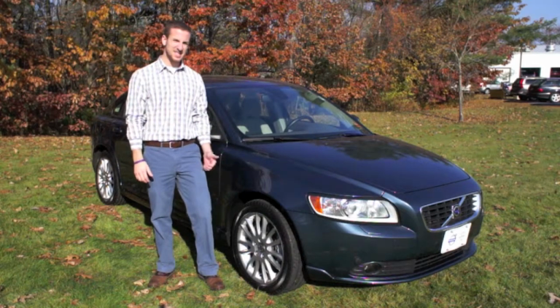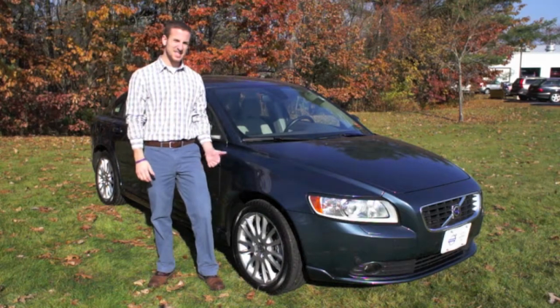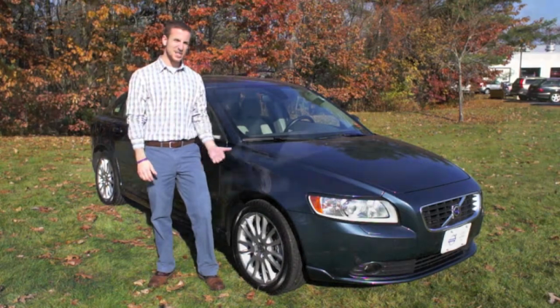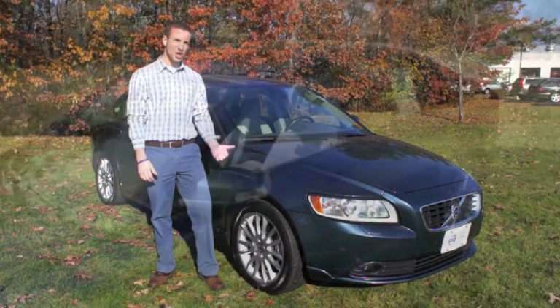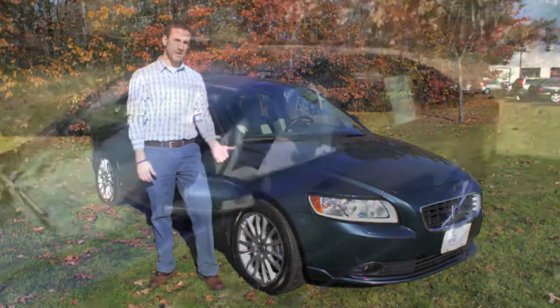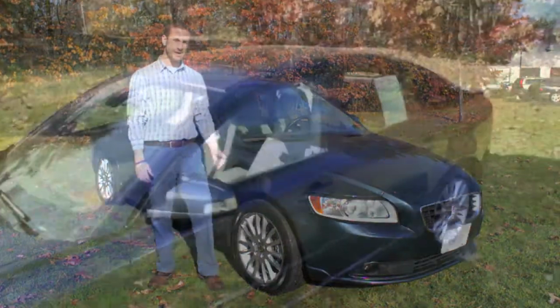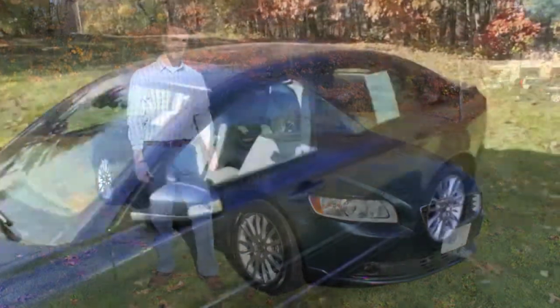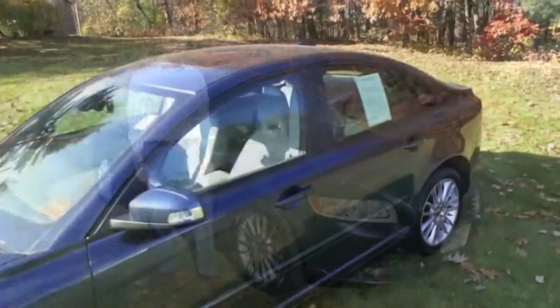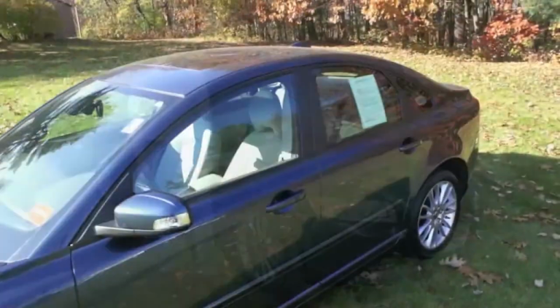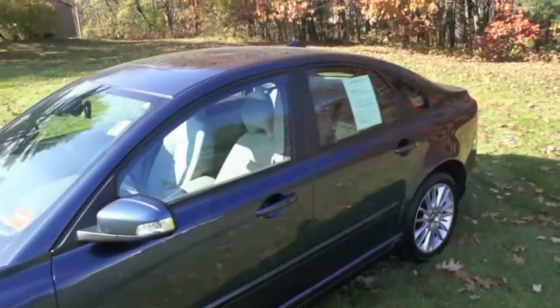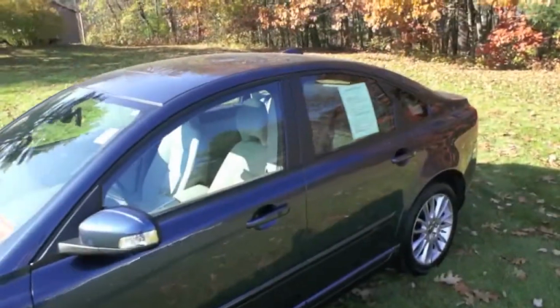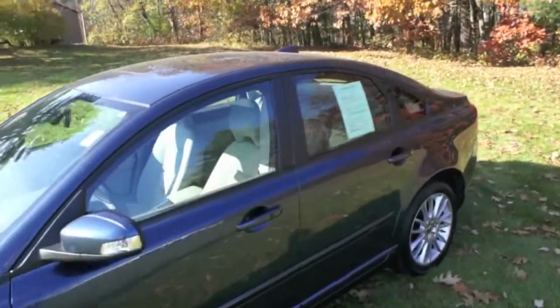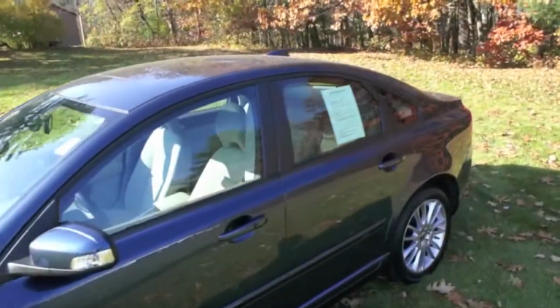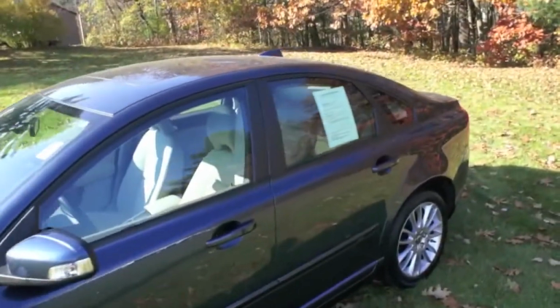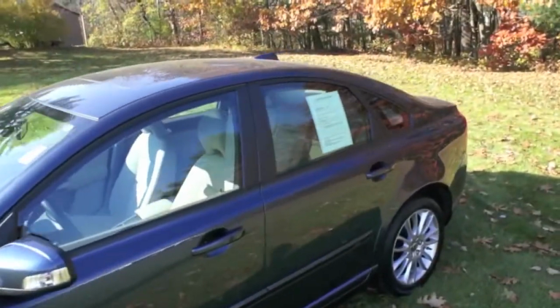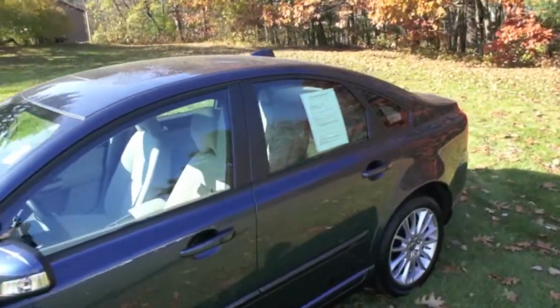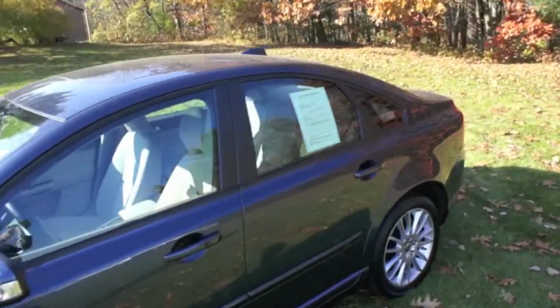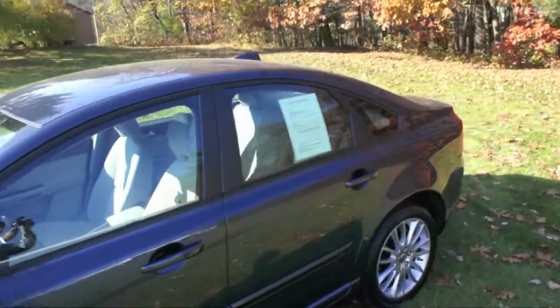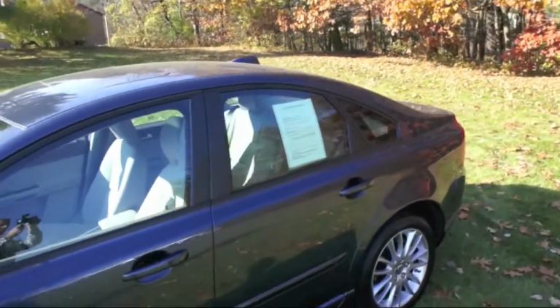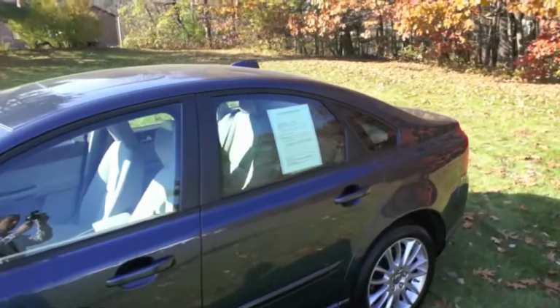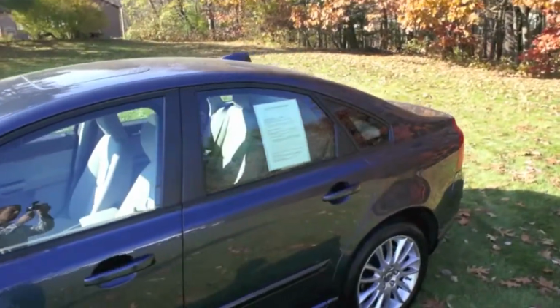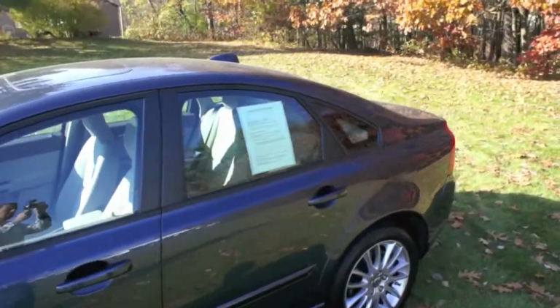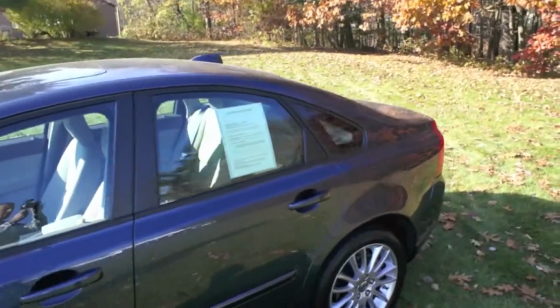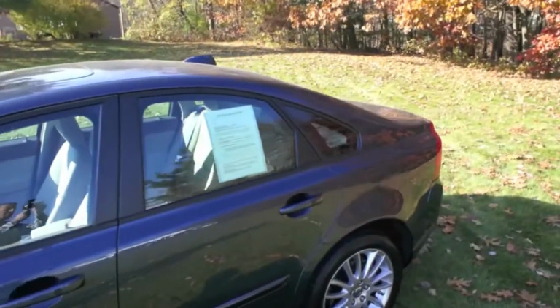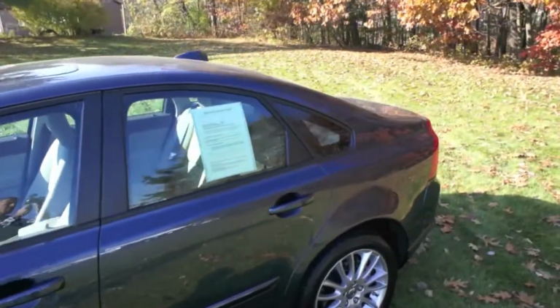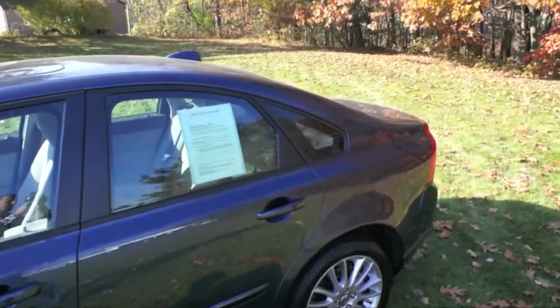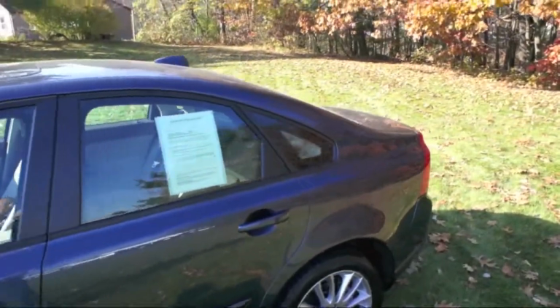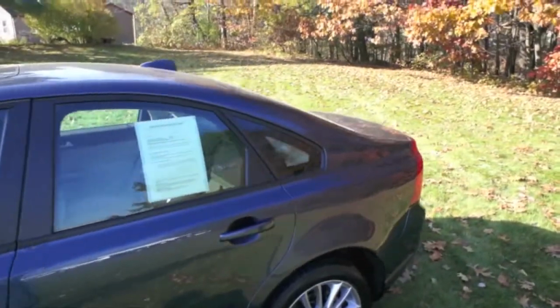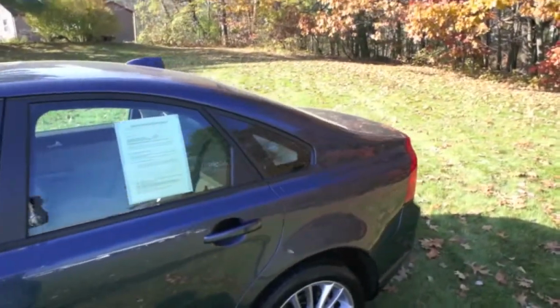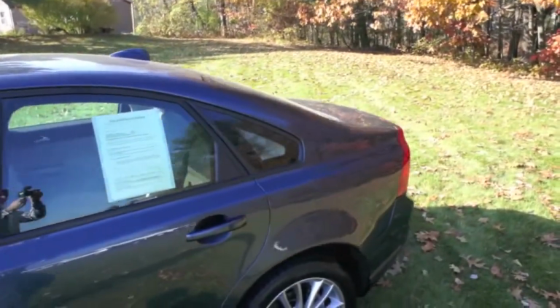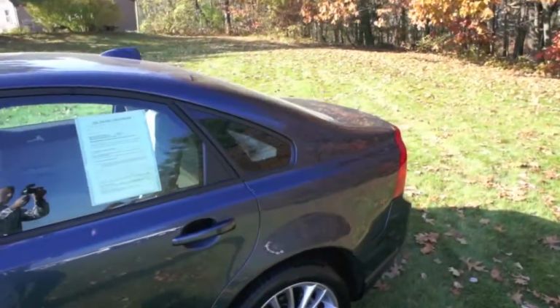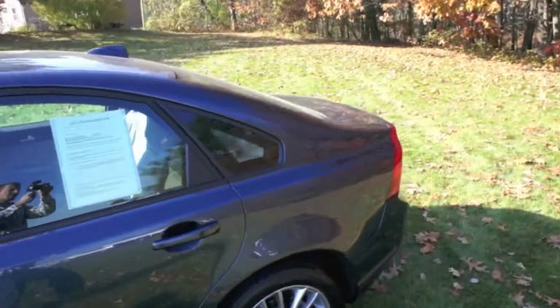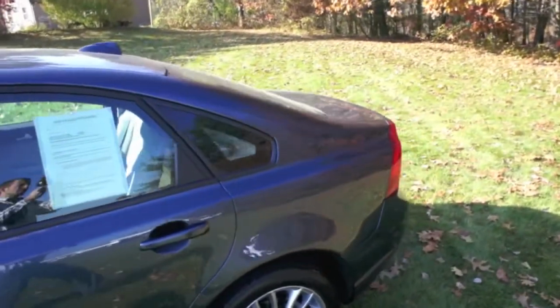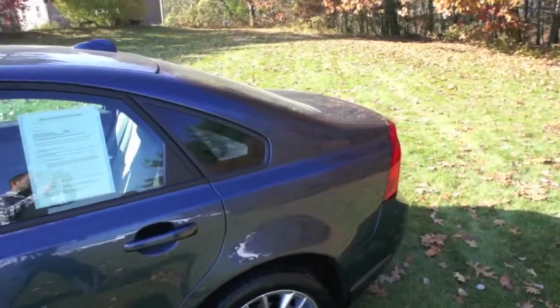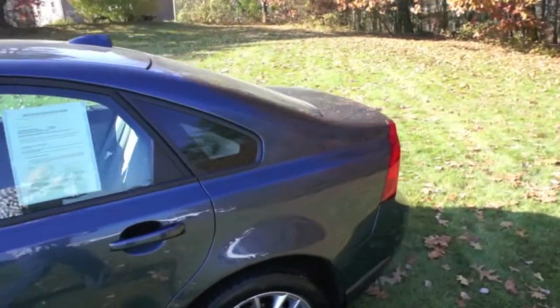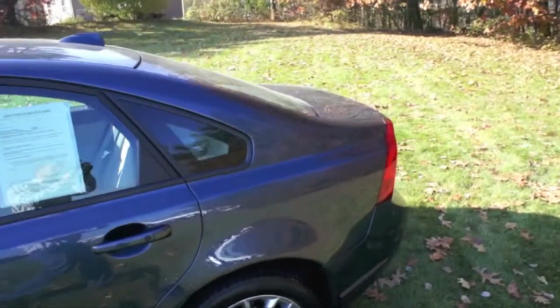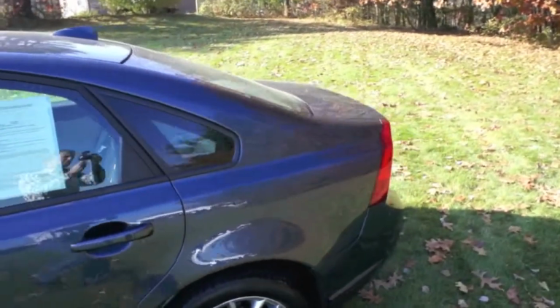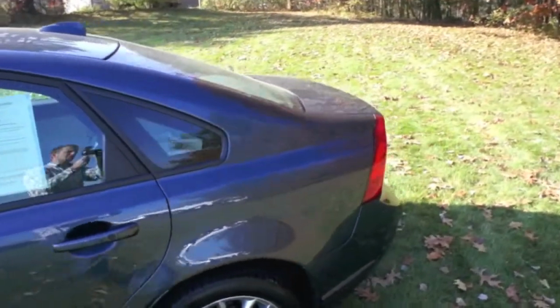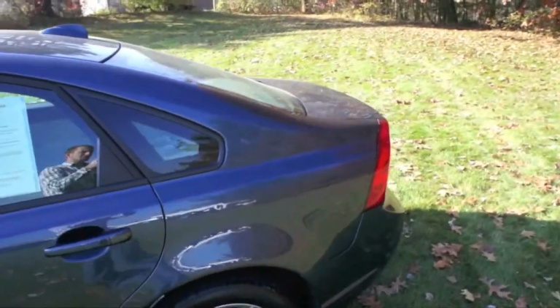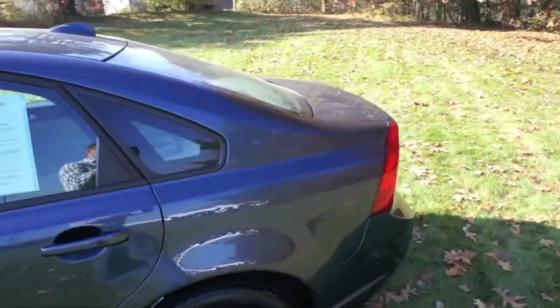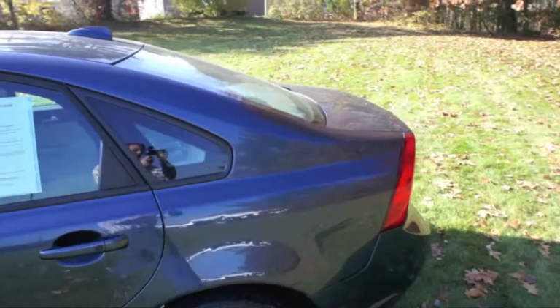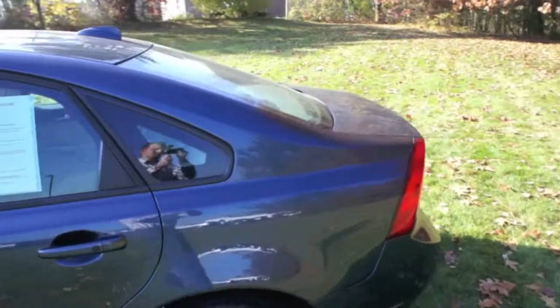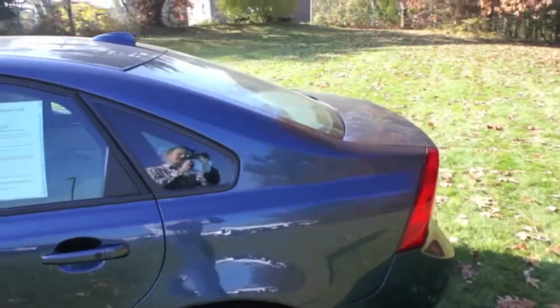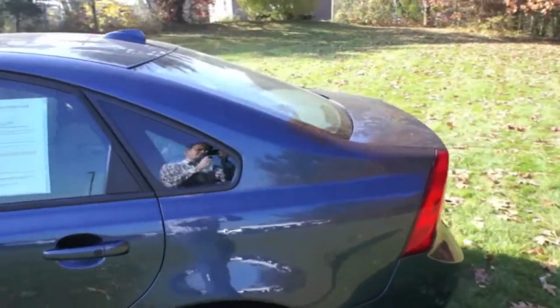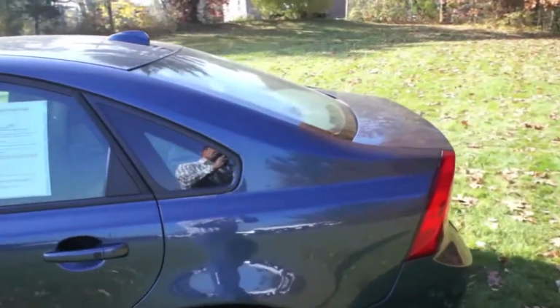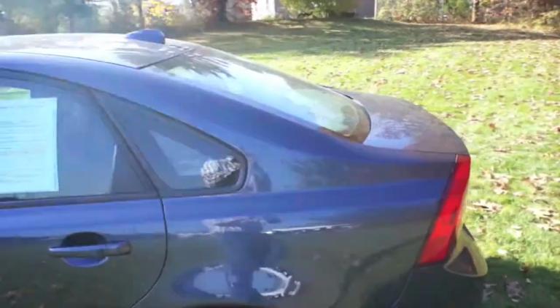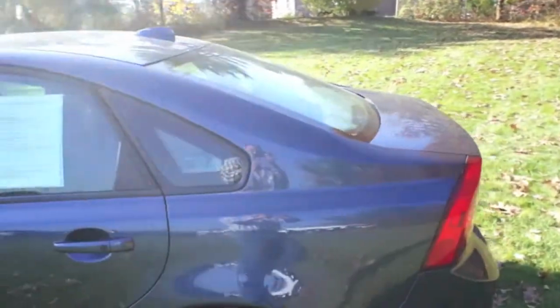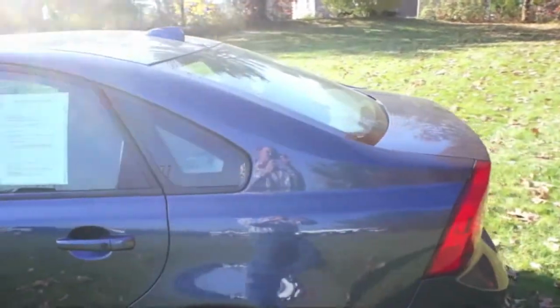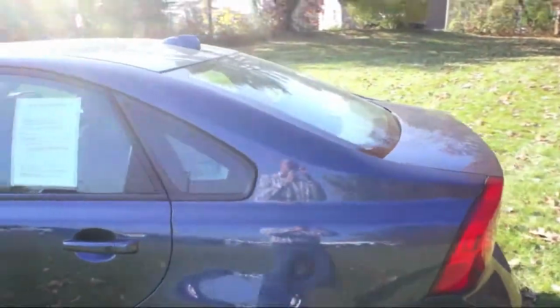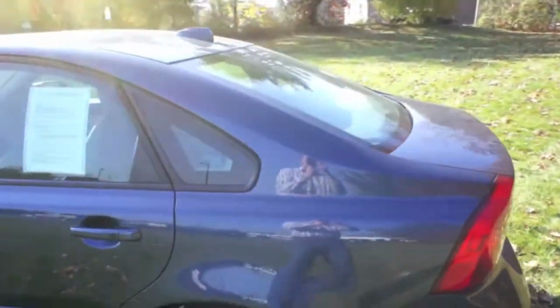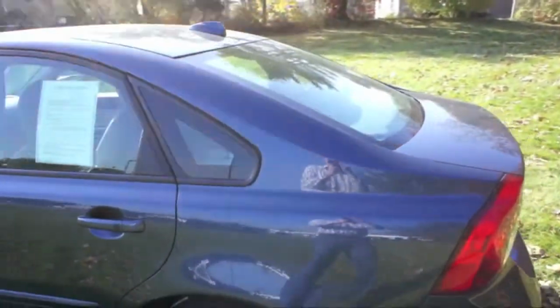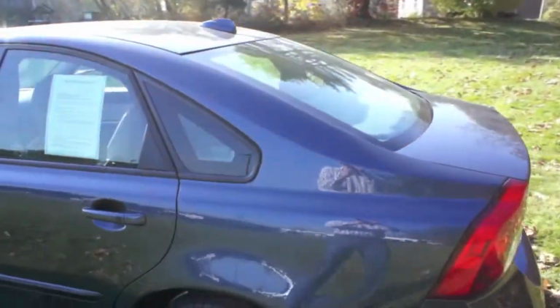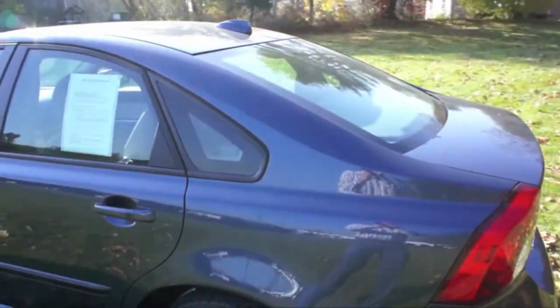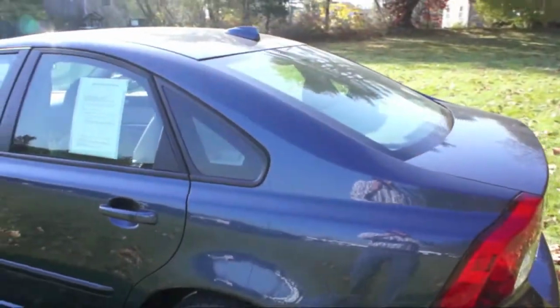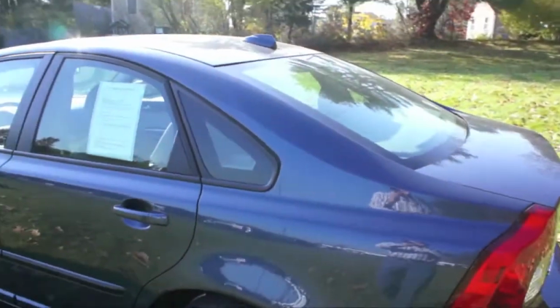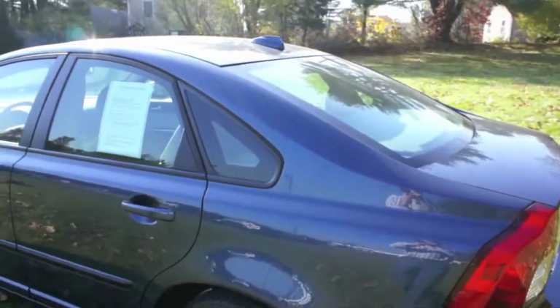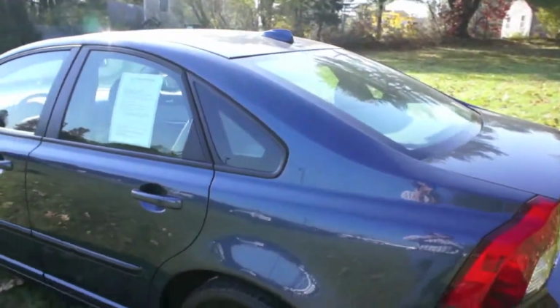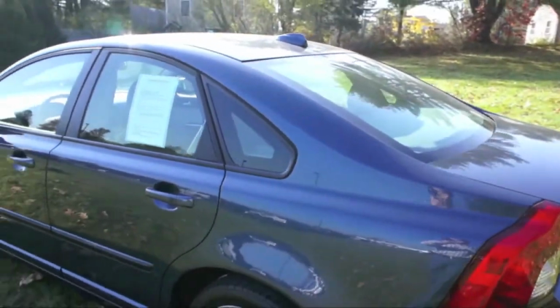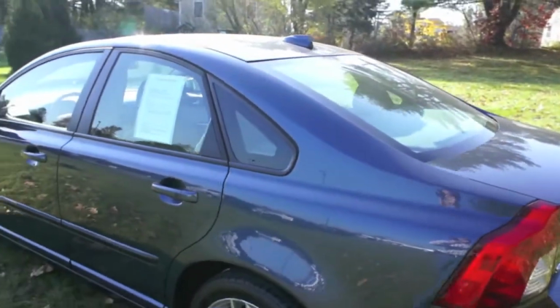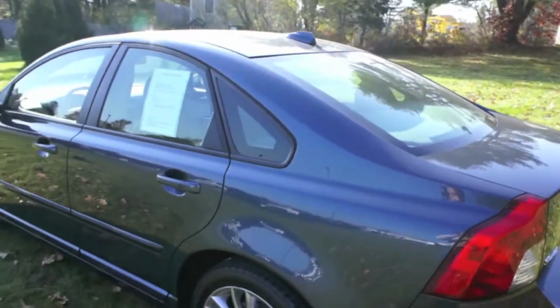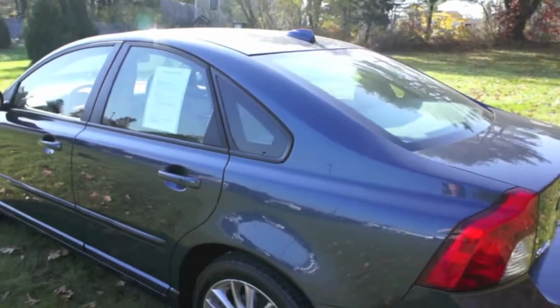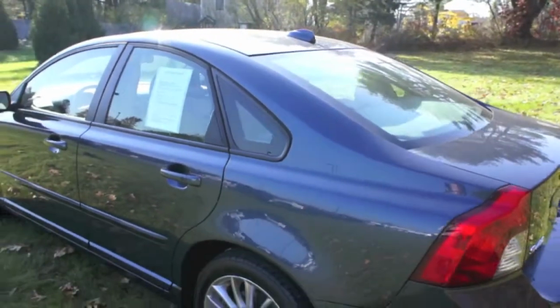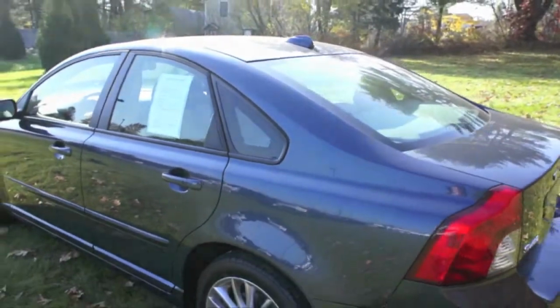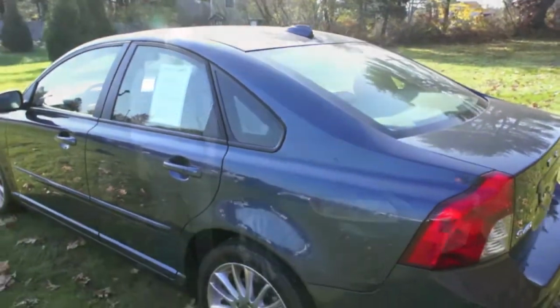This is stock number 3179A and as you can see it's the Behrens Blue vehicle and it does have the grey T-Tec interior.